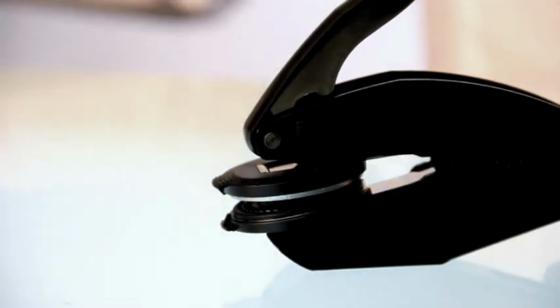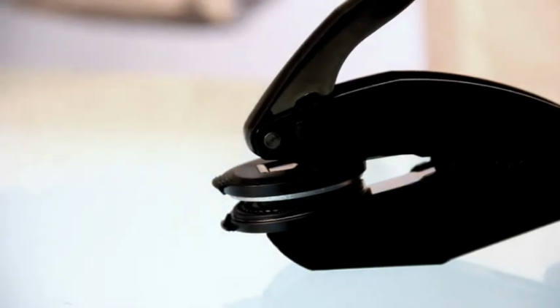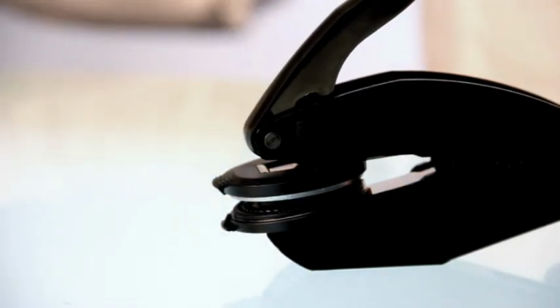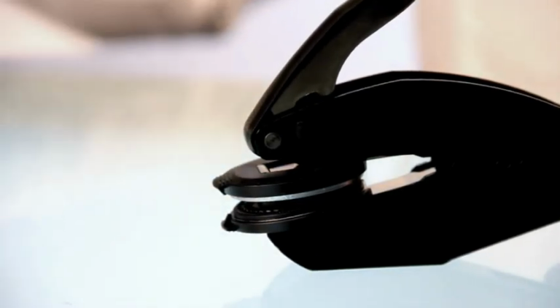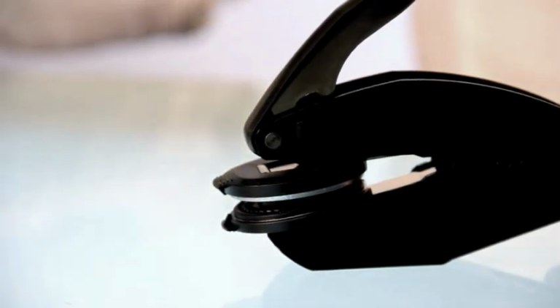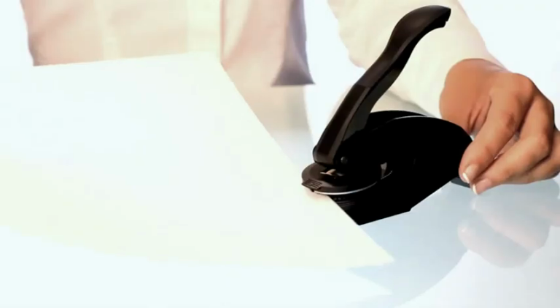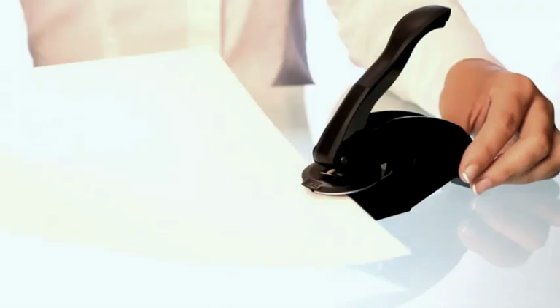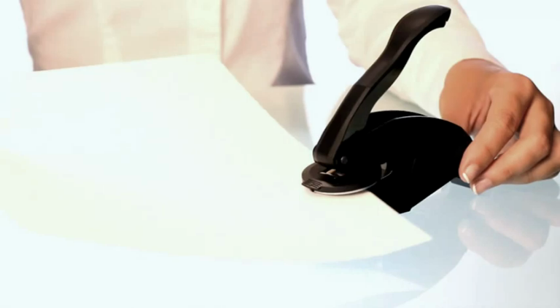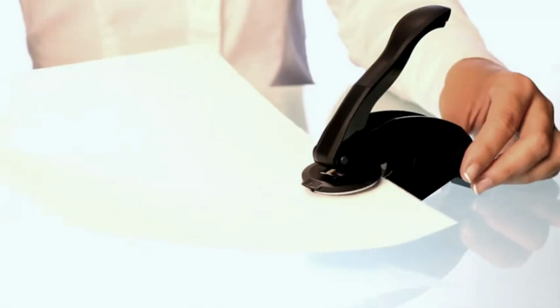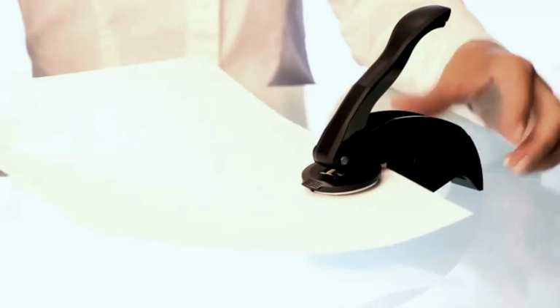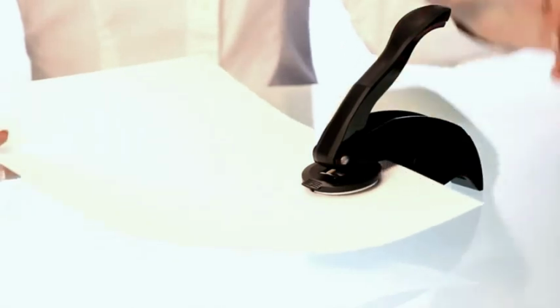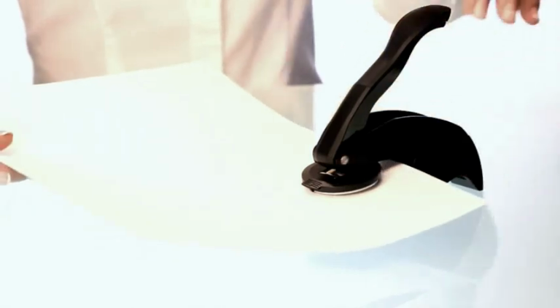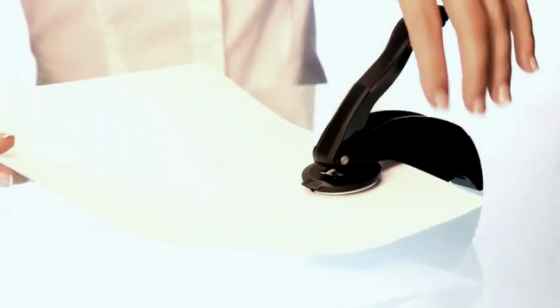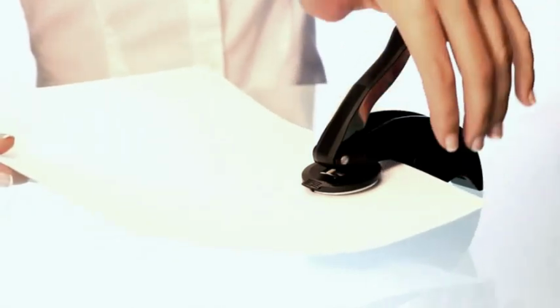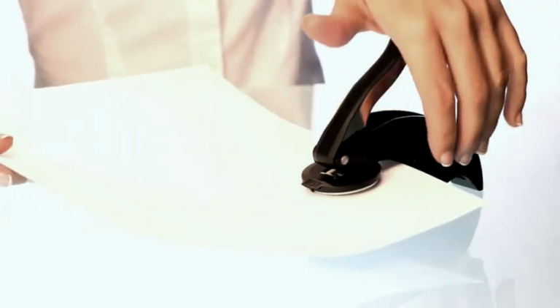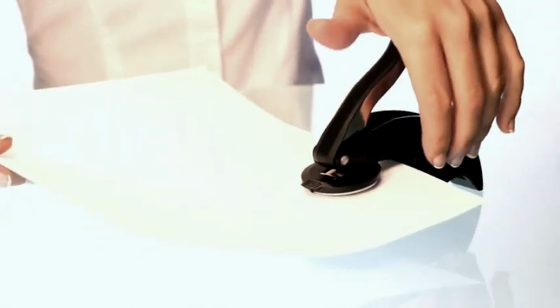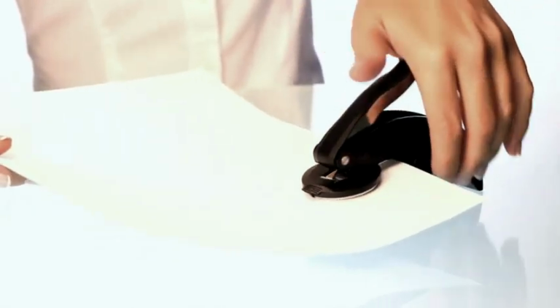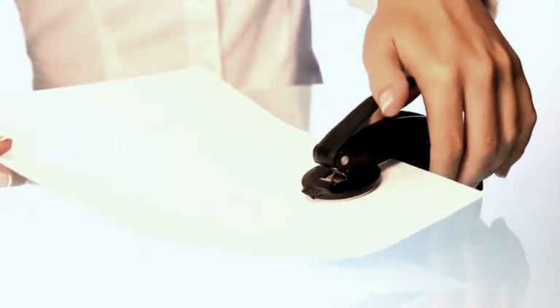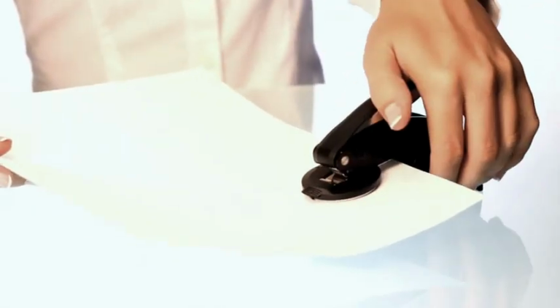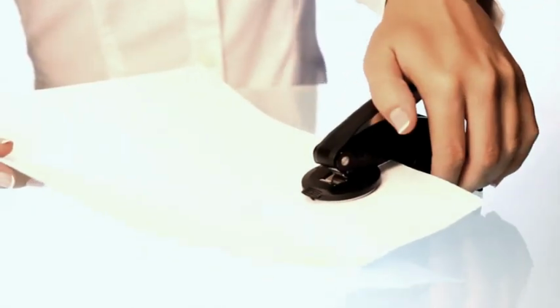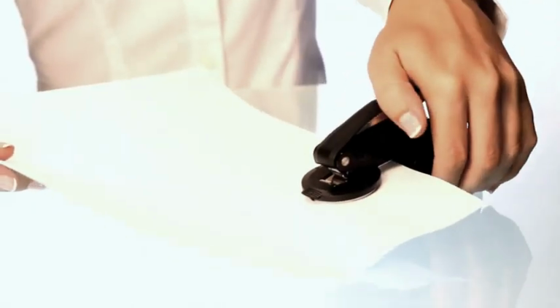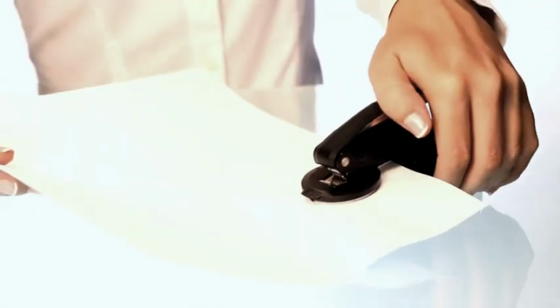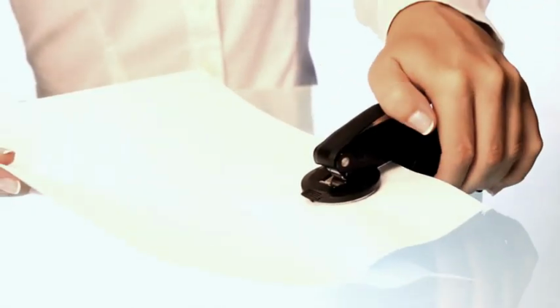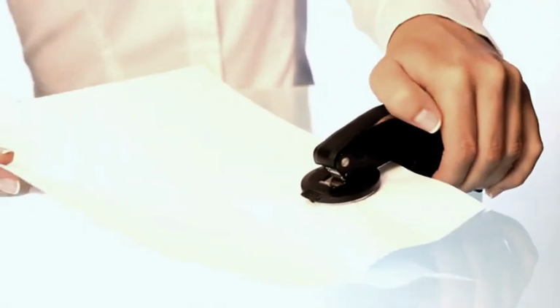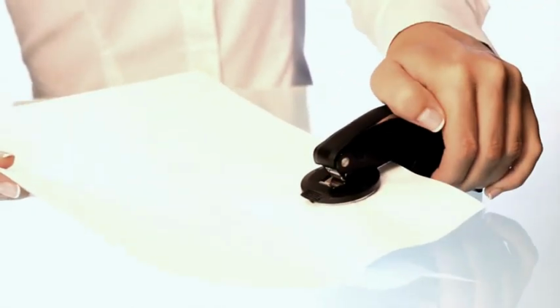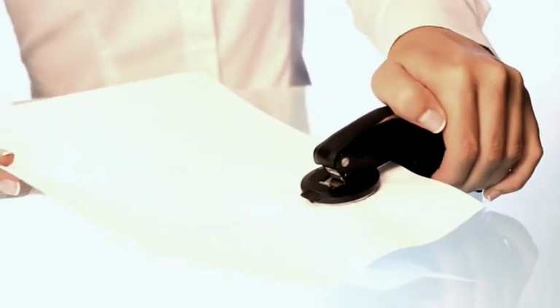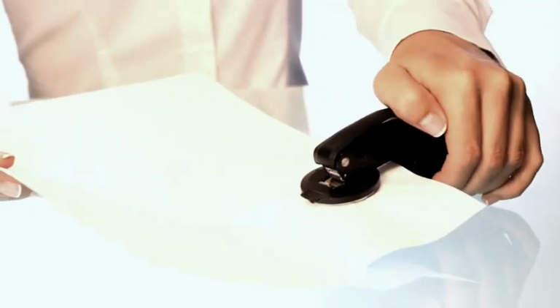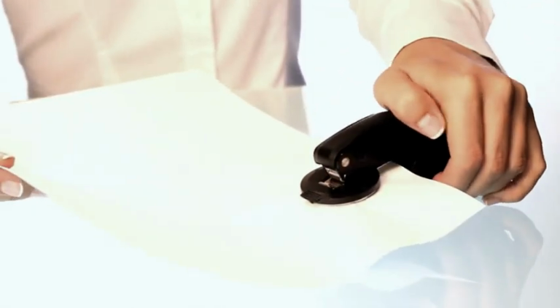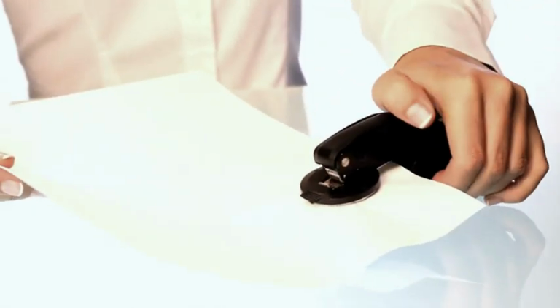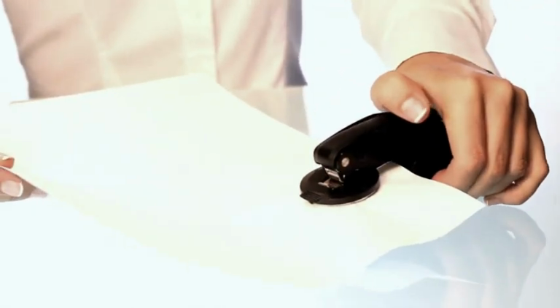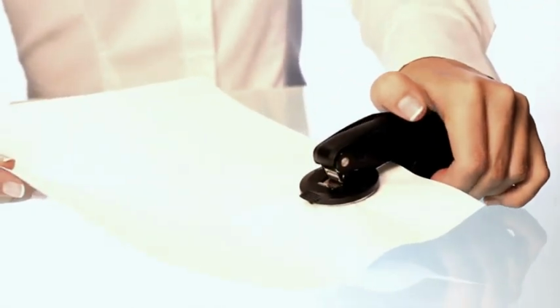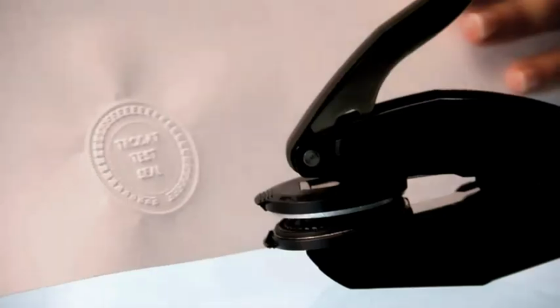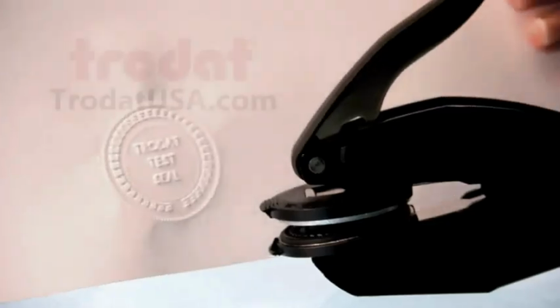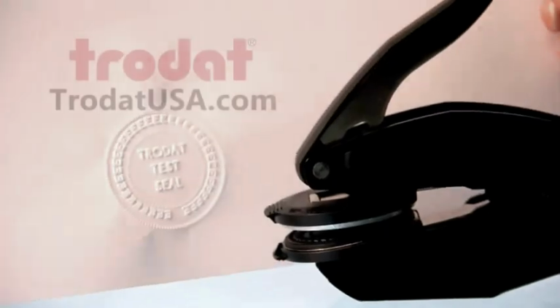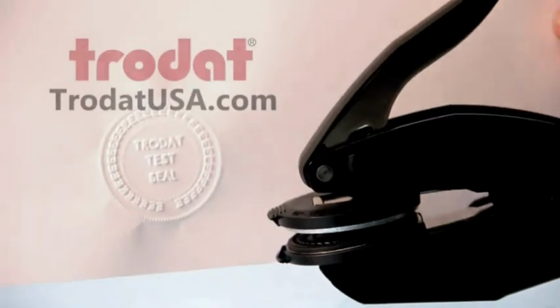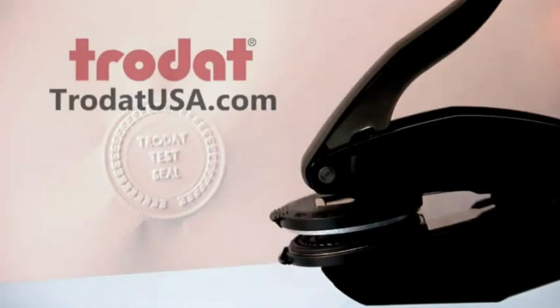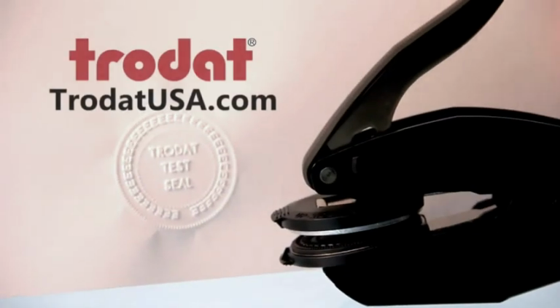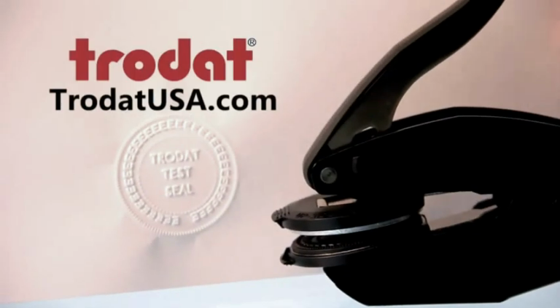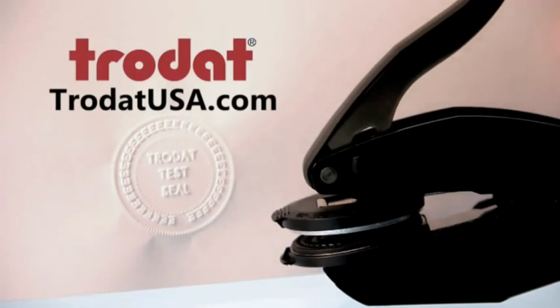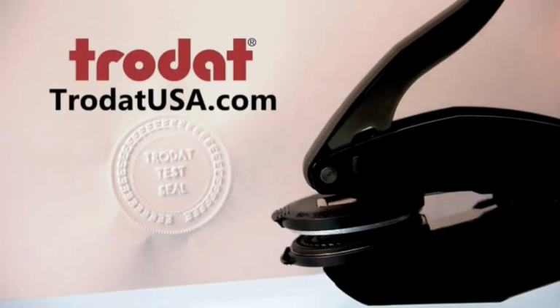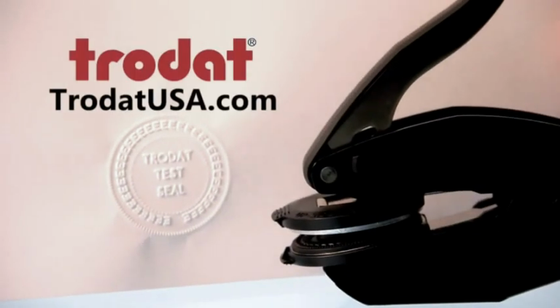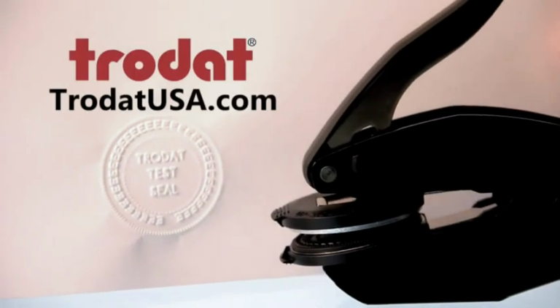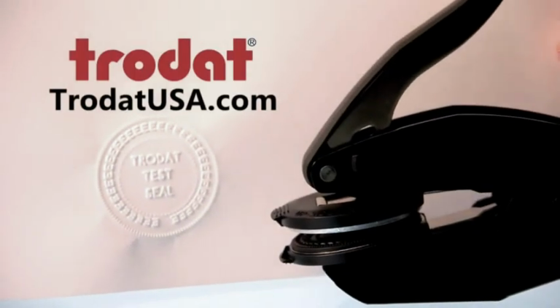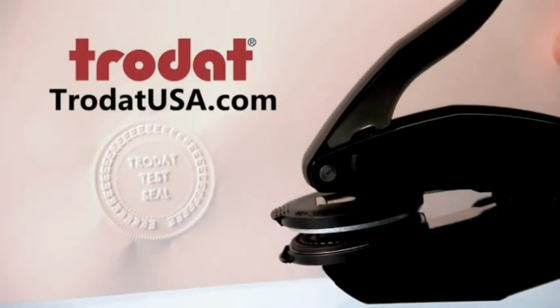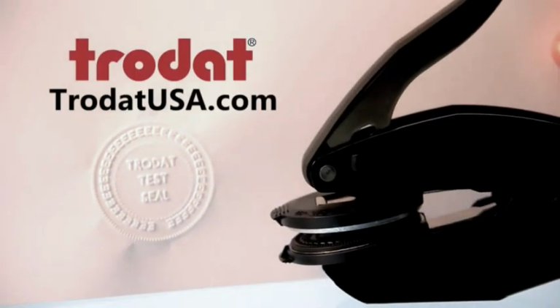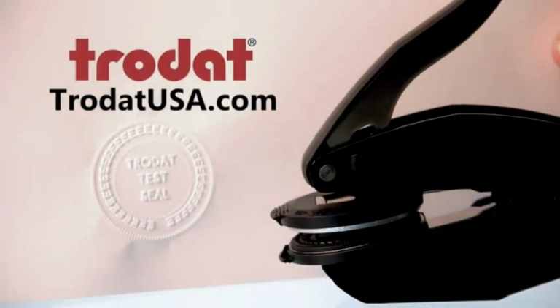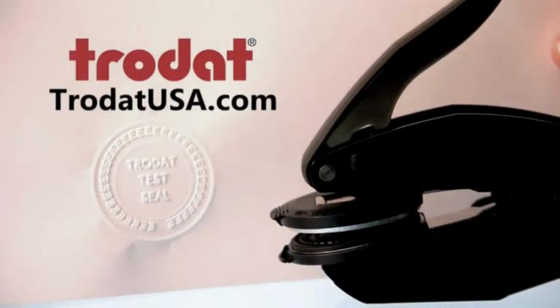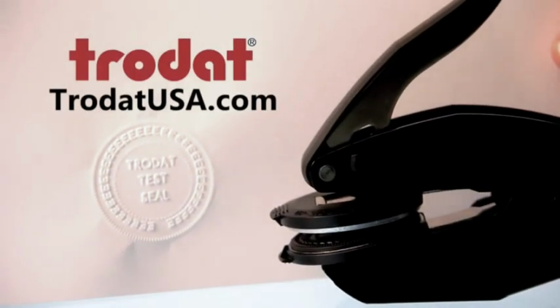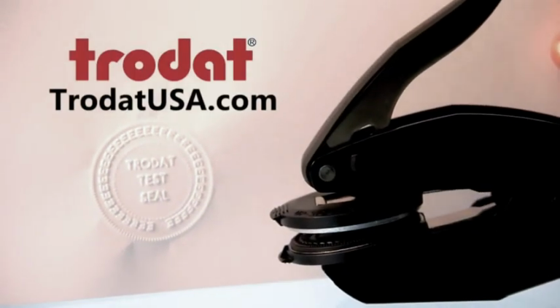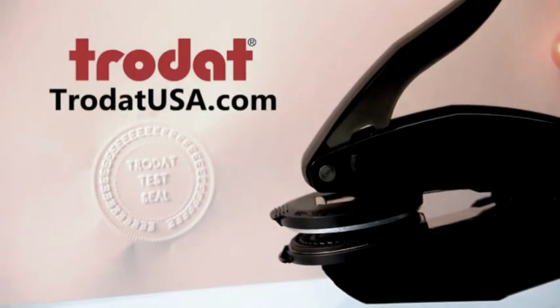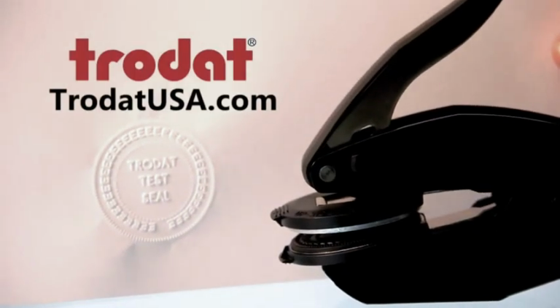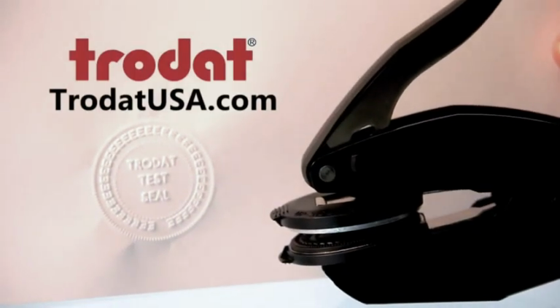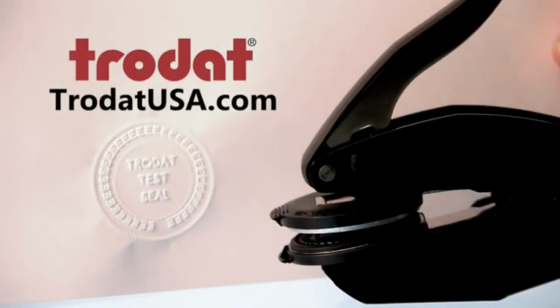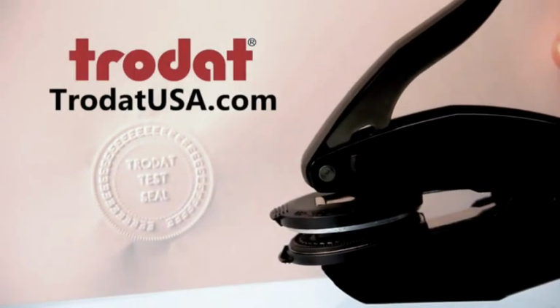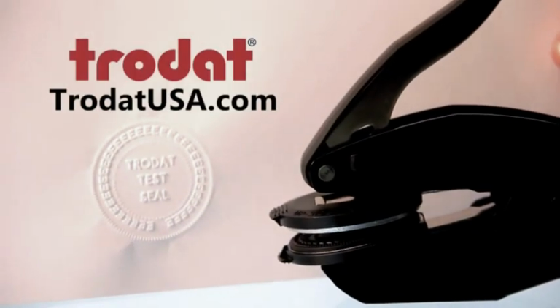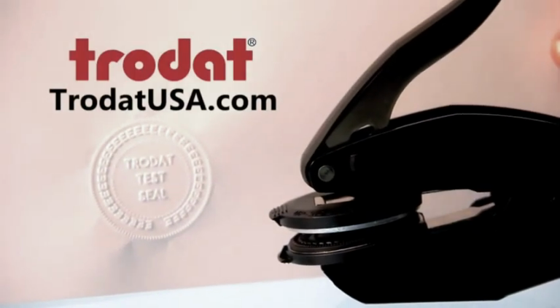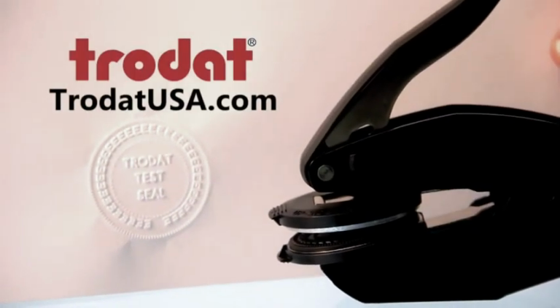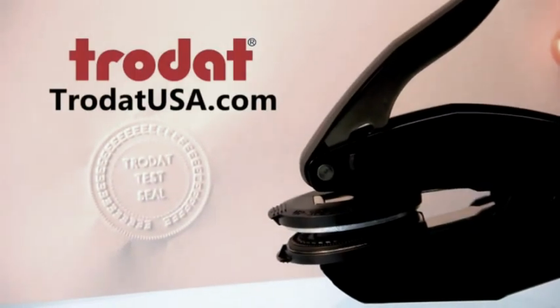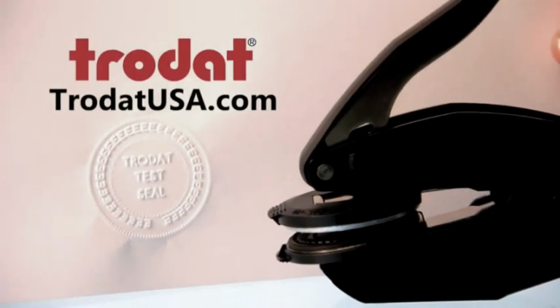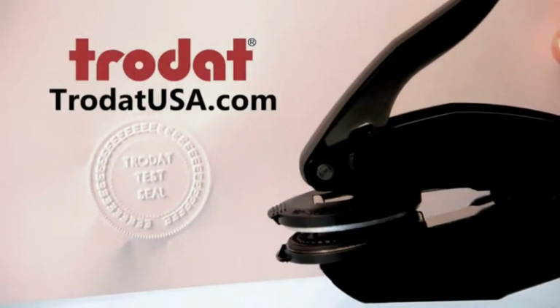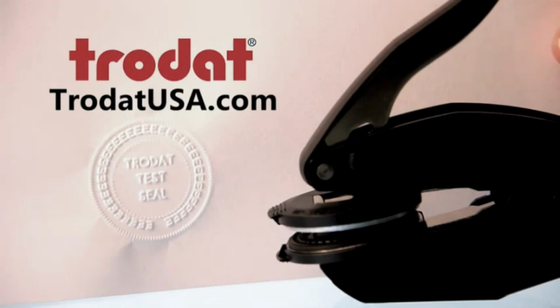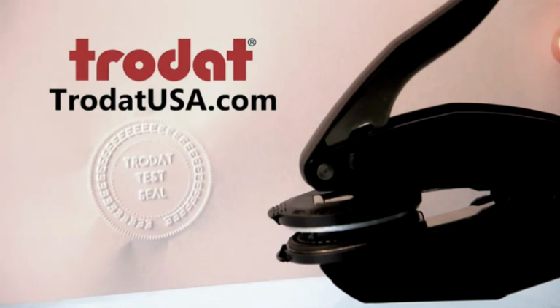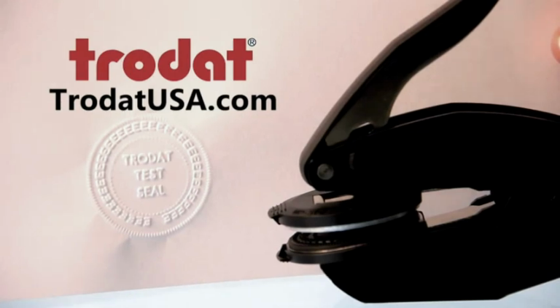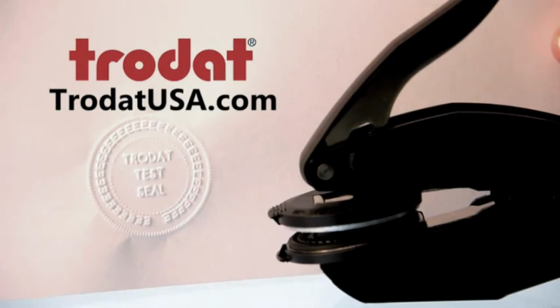Your ideal seal is now ready for use. For more products and information, visit trodatusa.com.